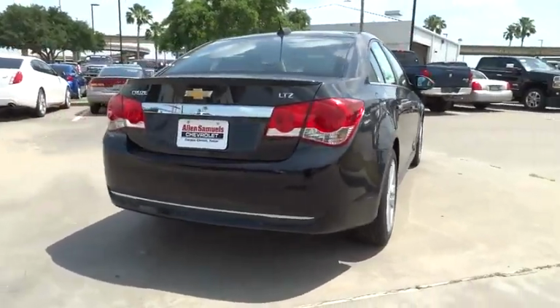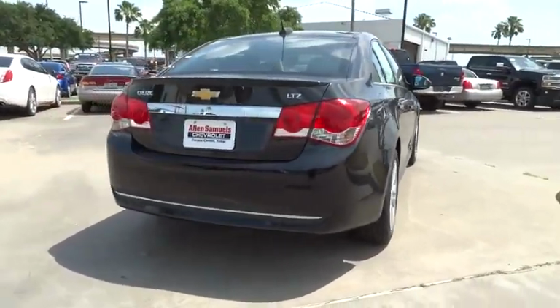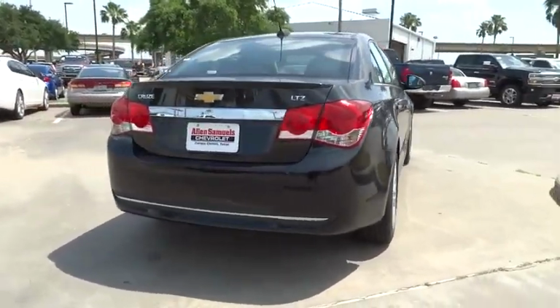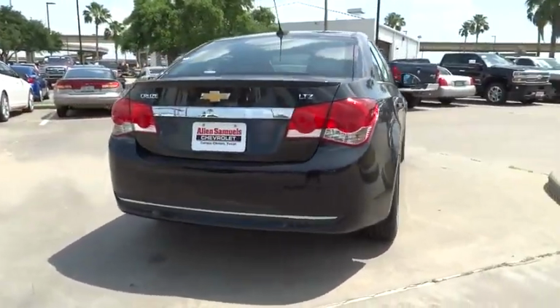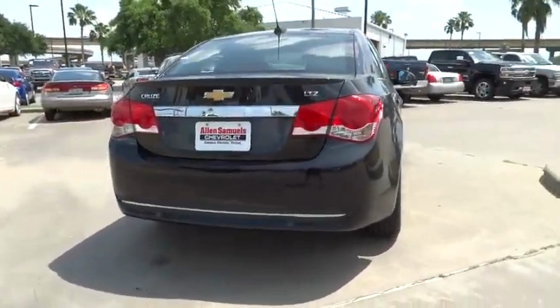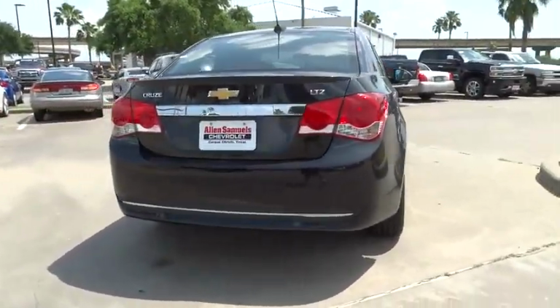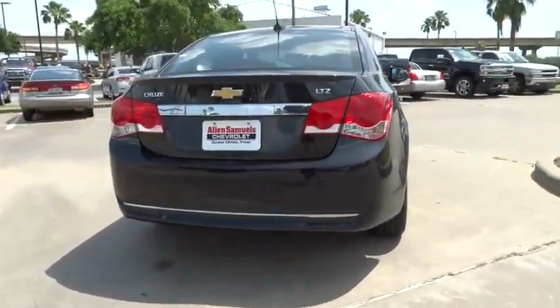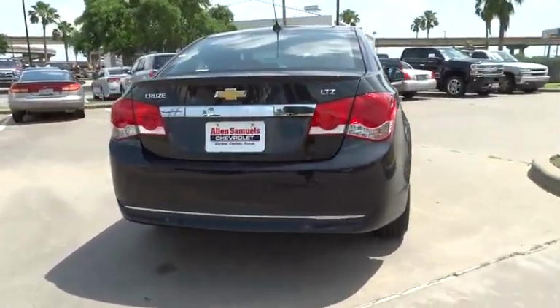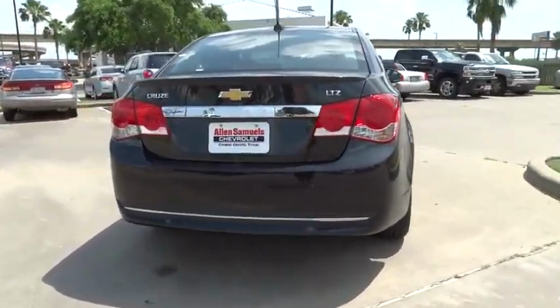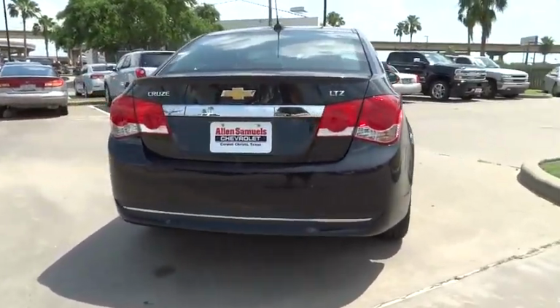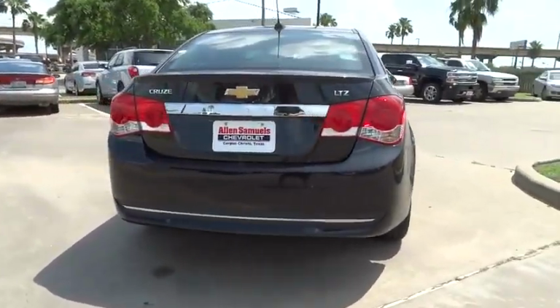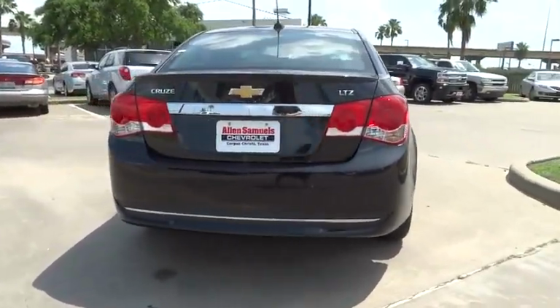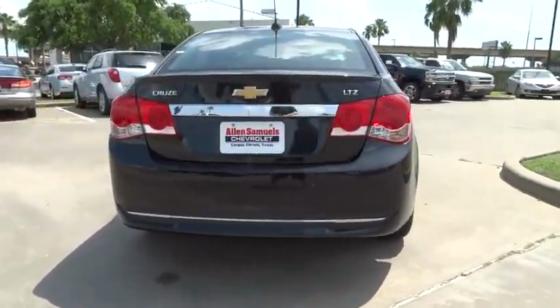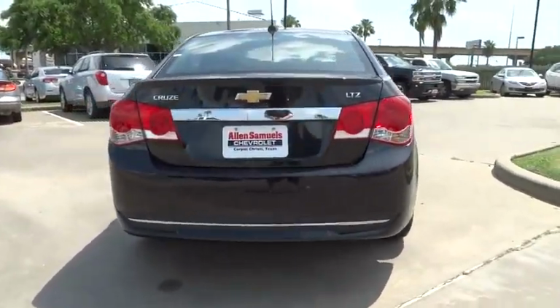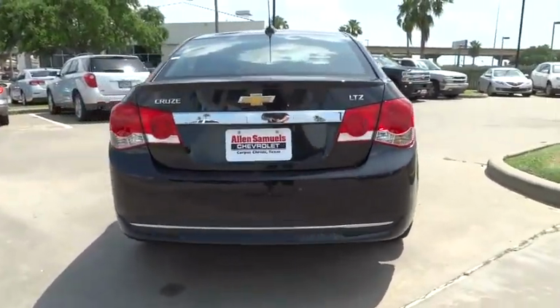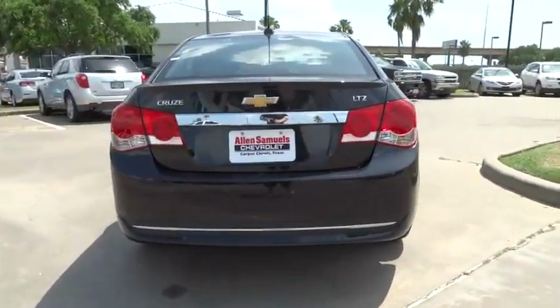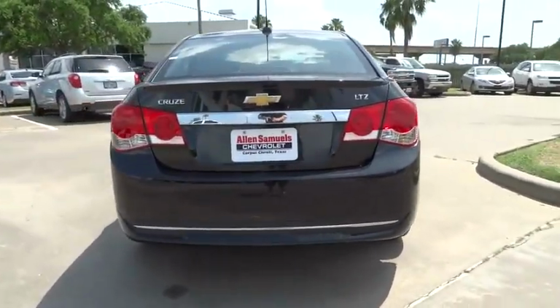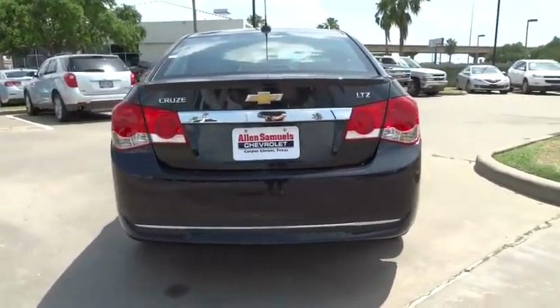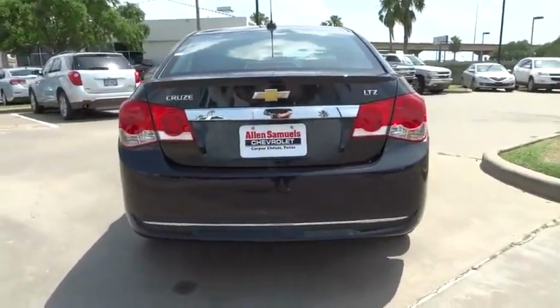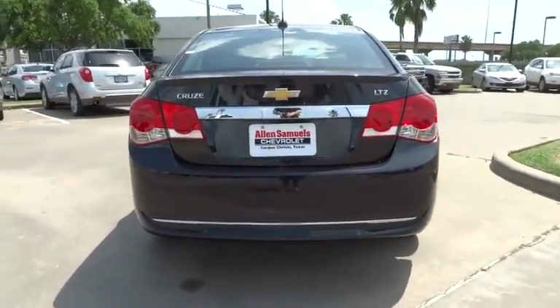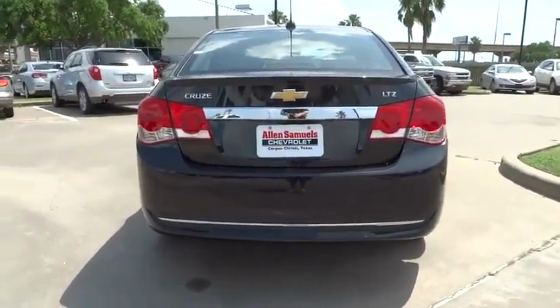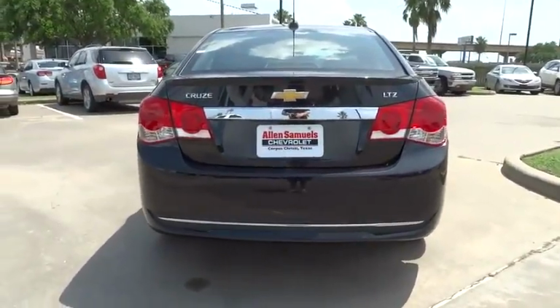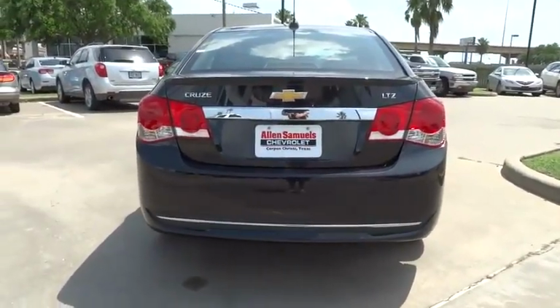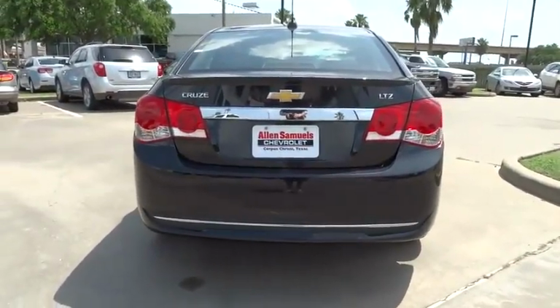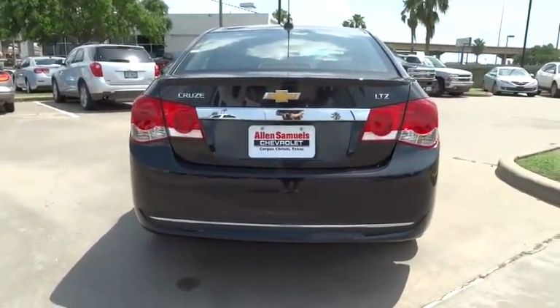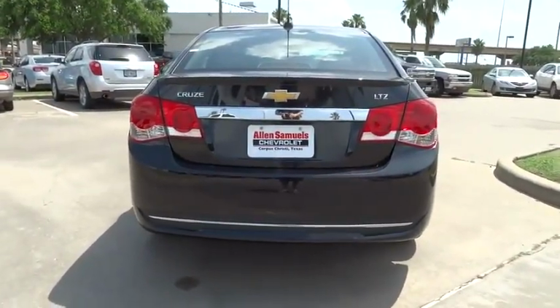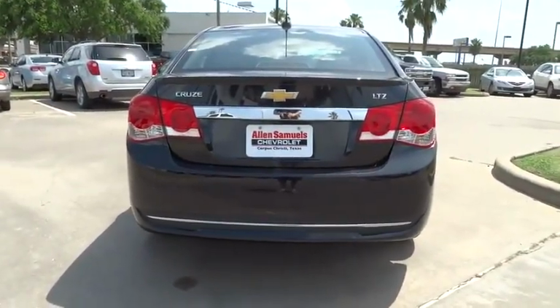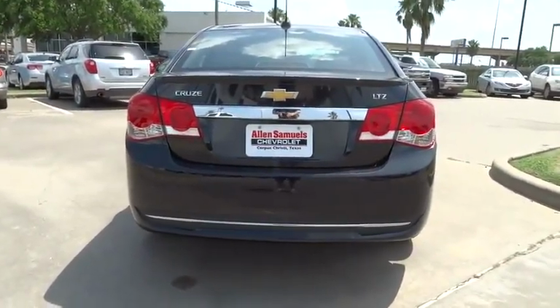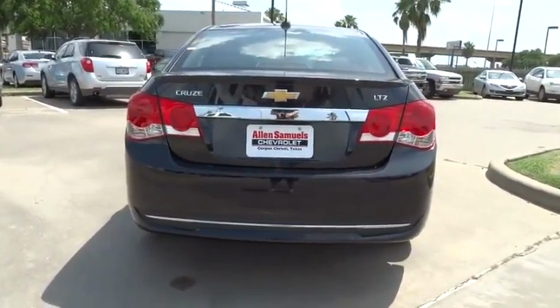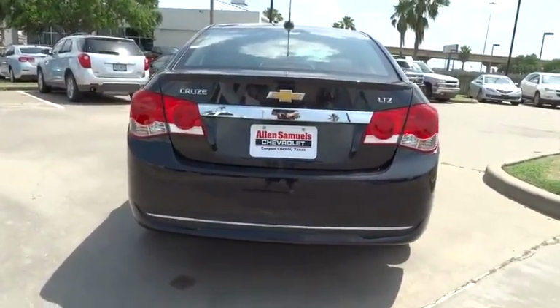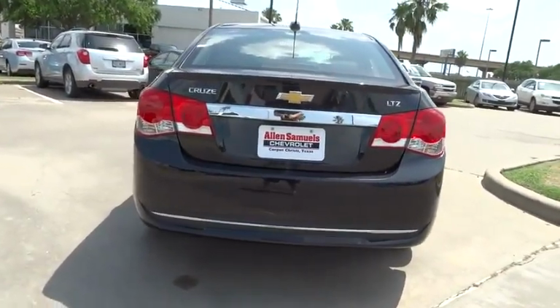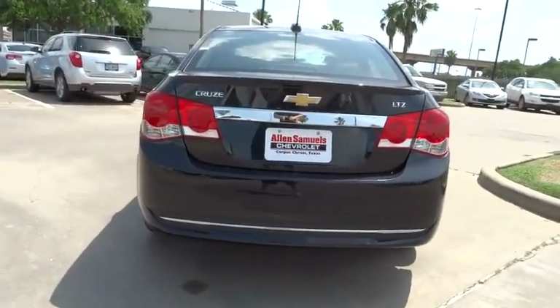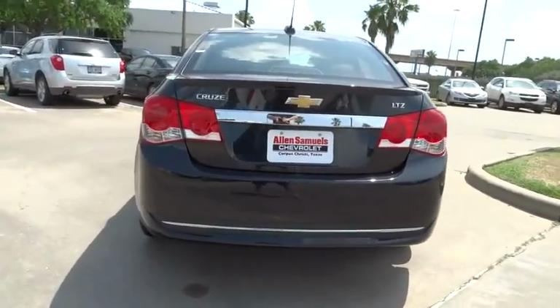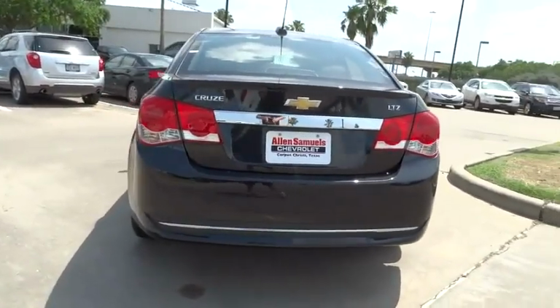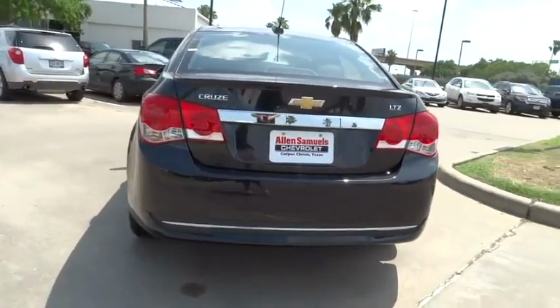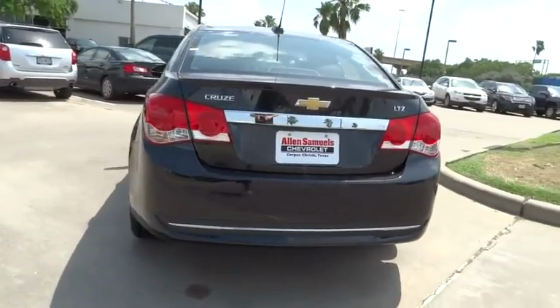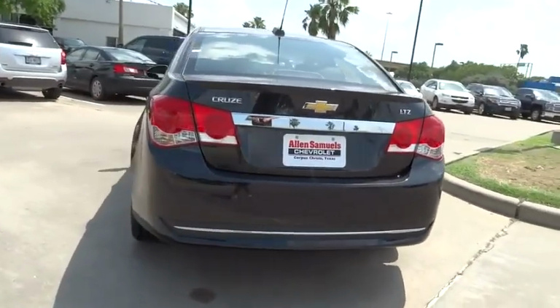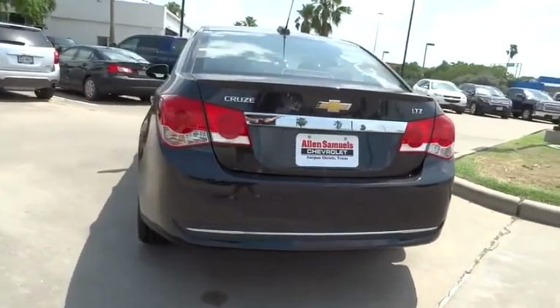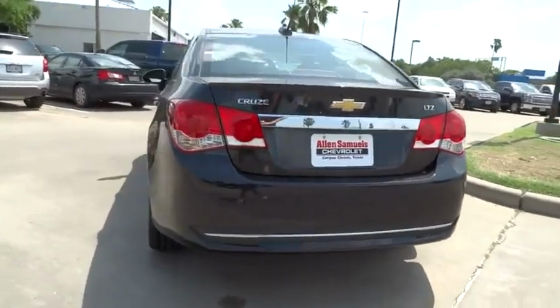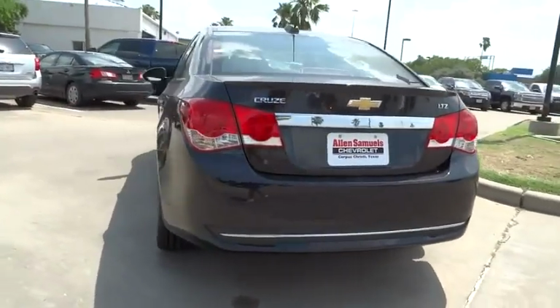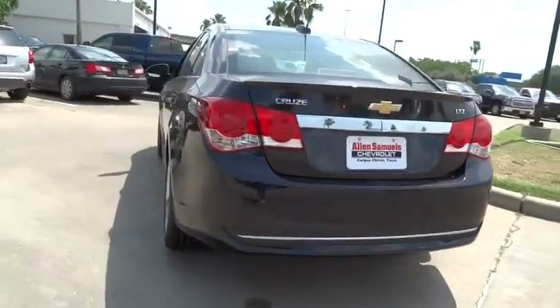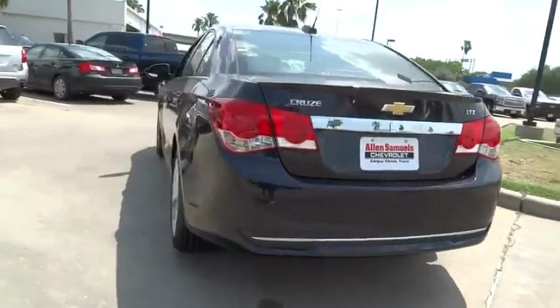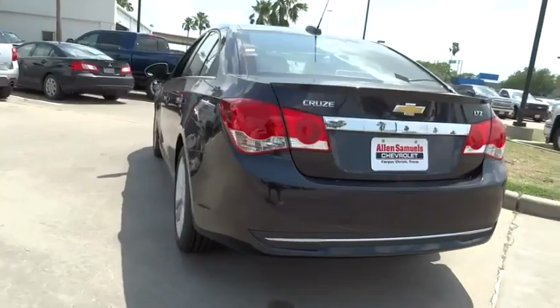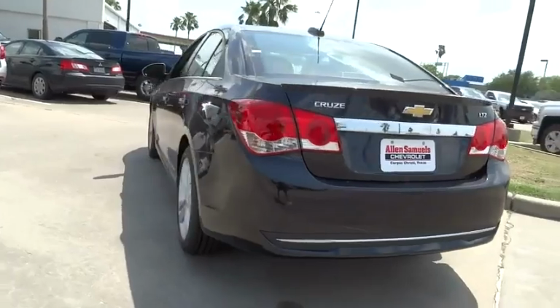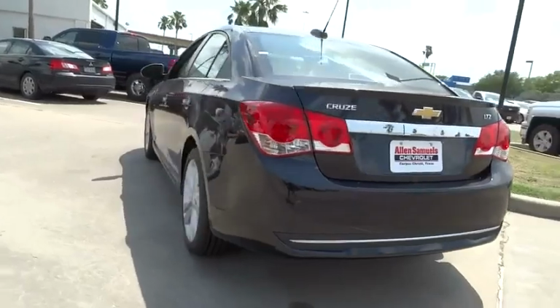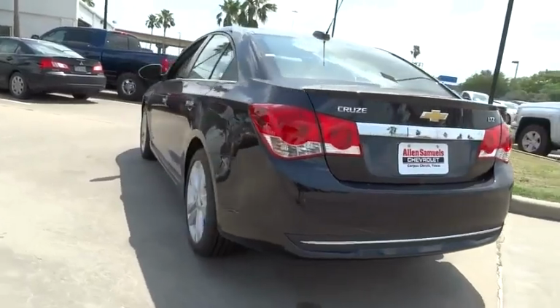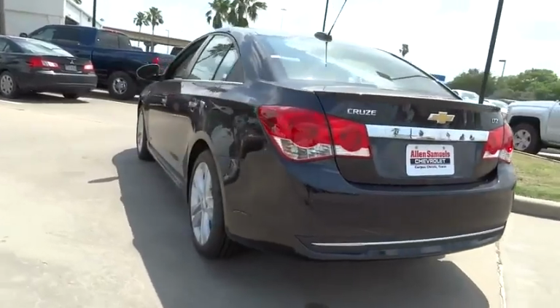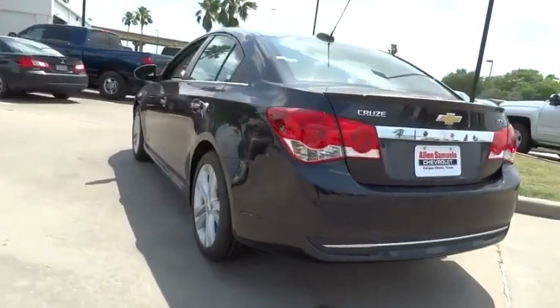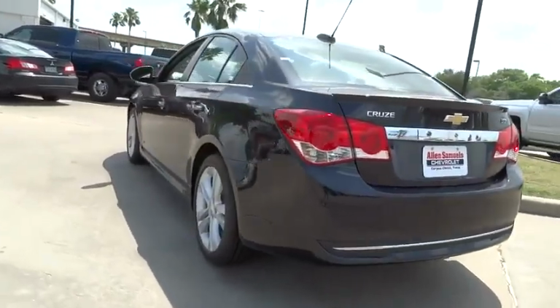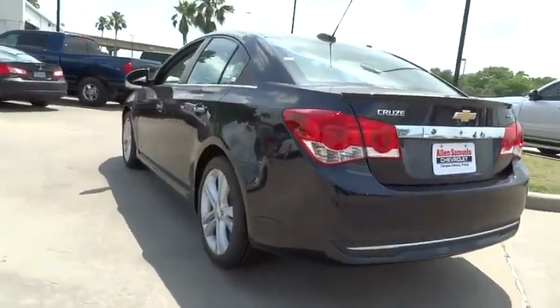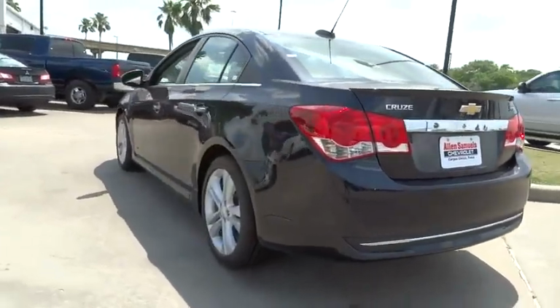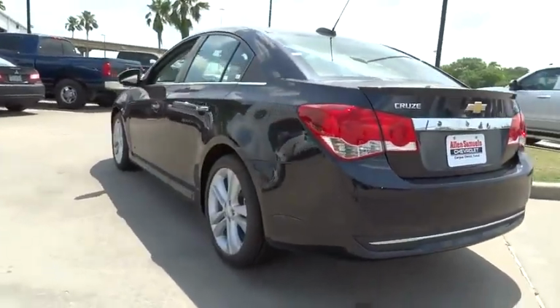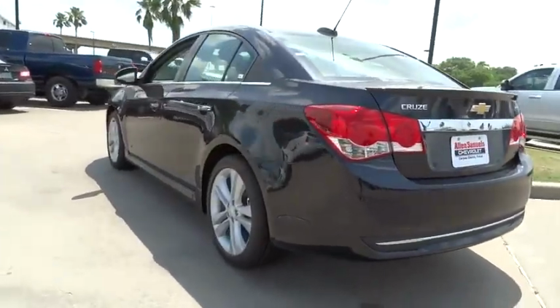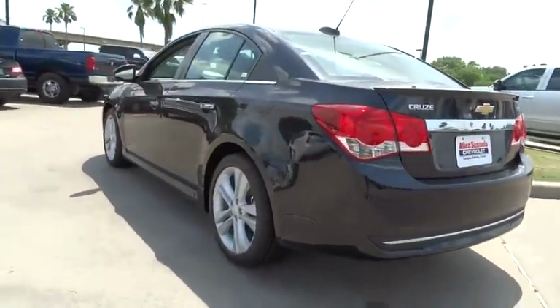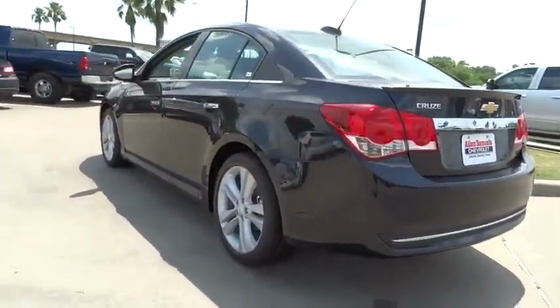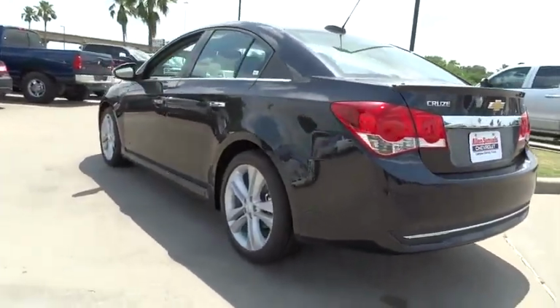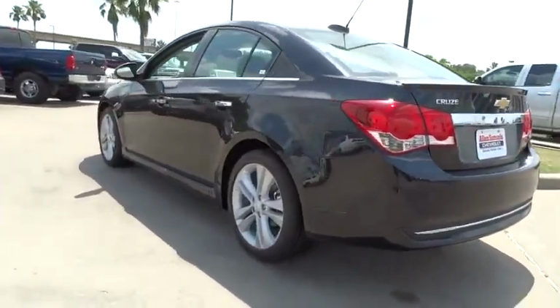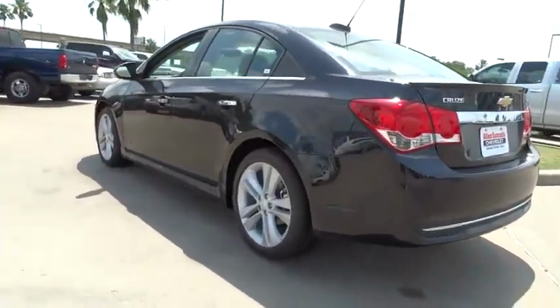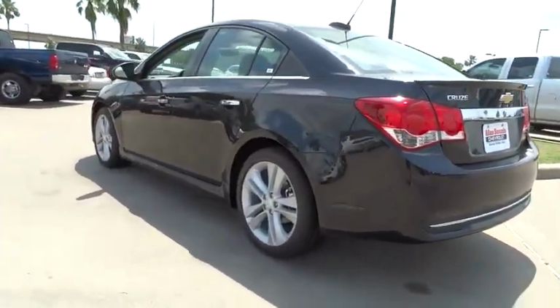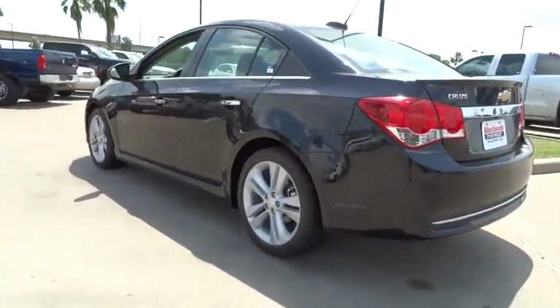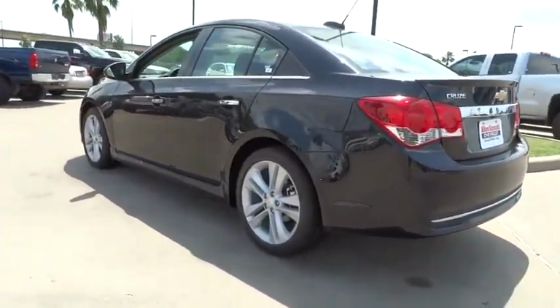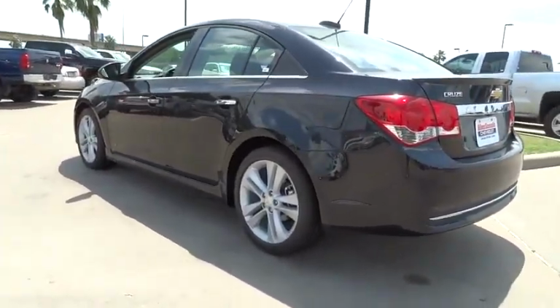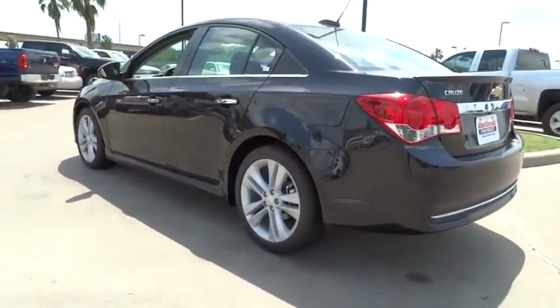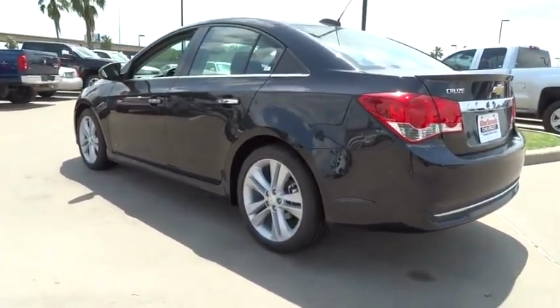Stability control, traction control, anti-lock braking system, remote engine start, steering wheel.